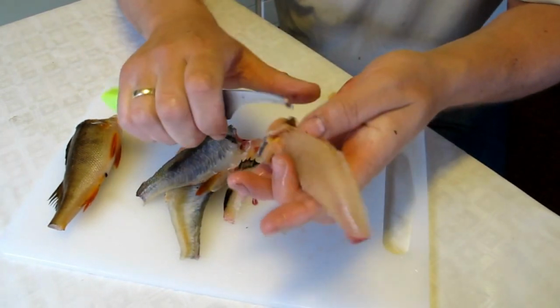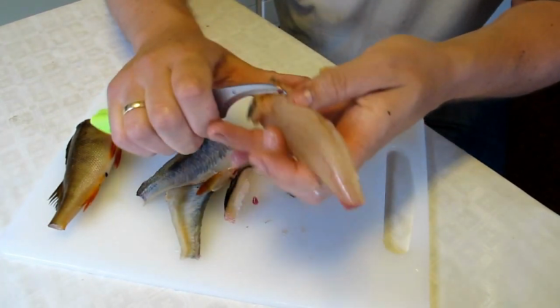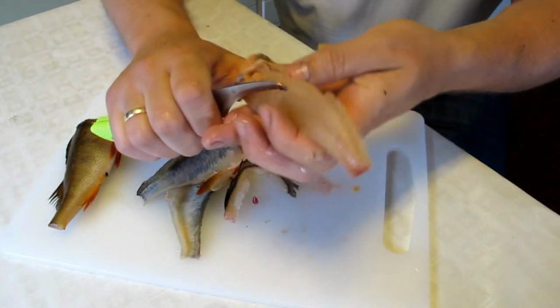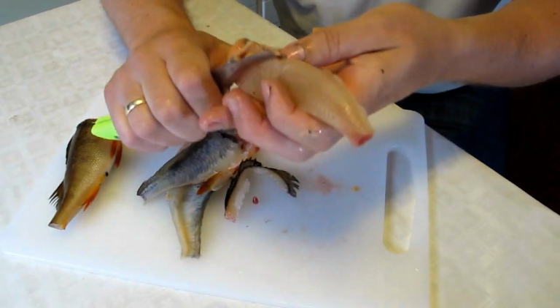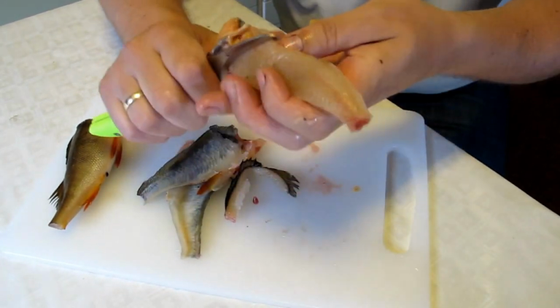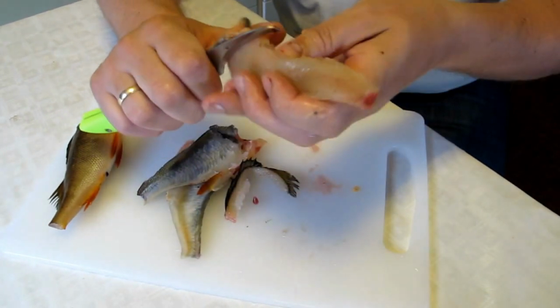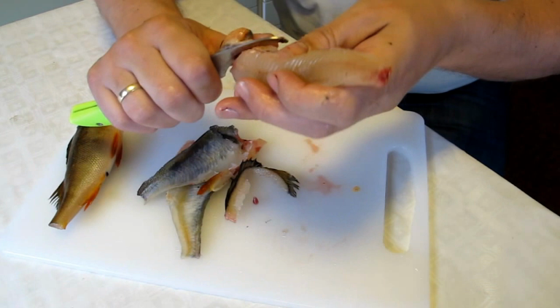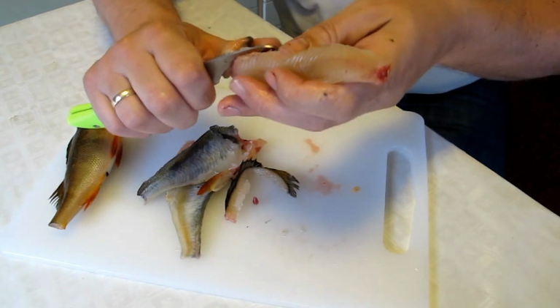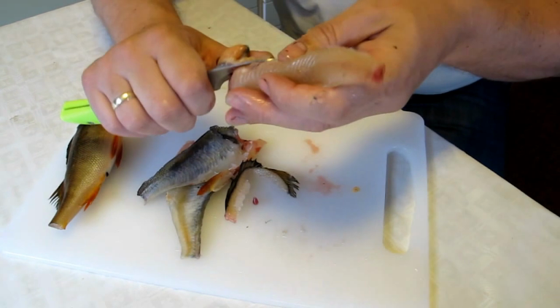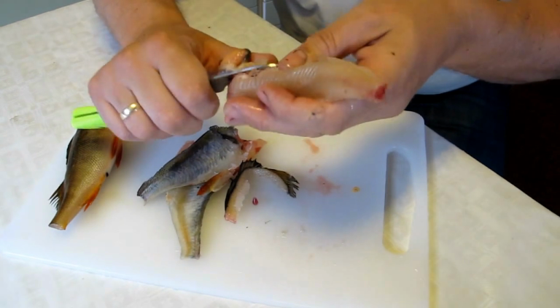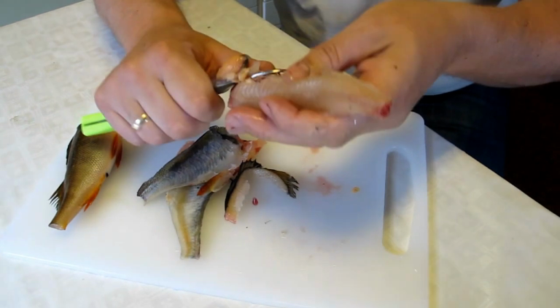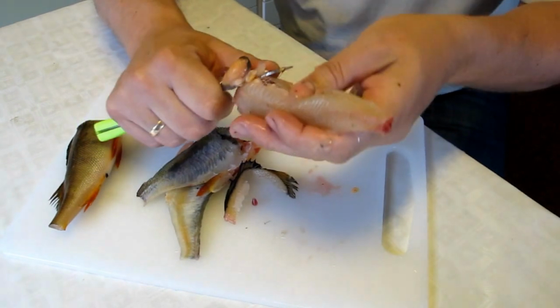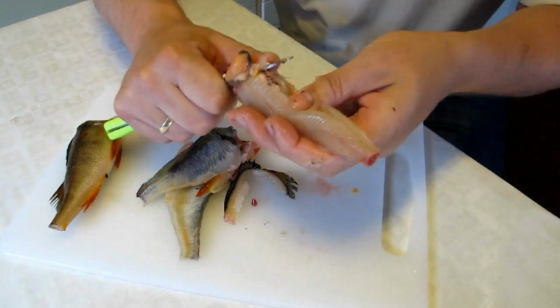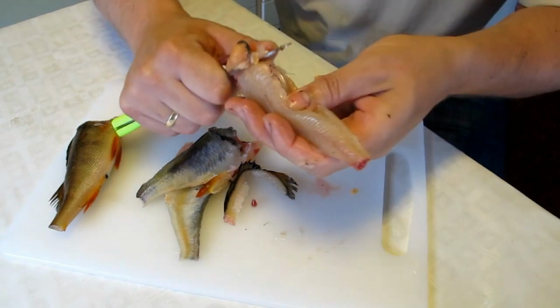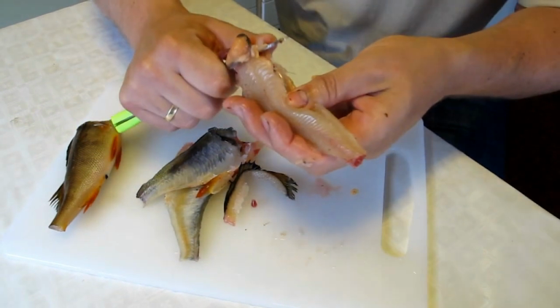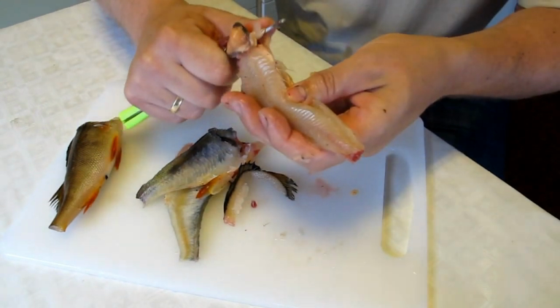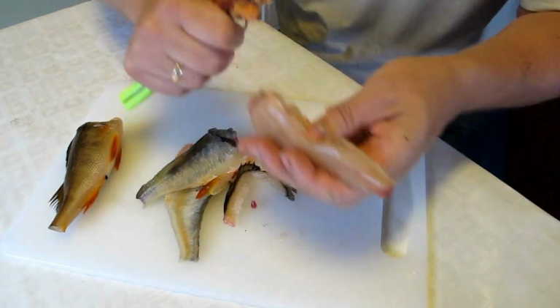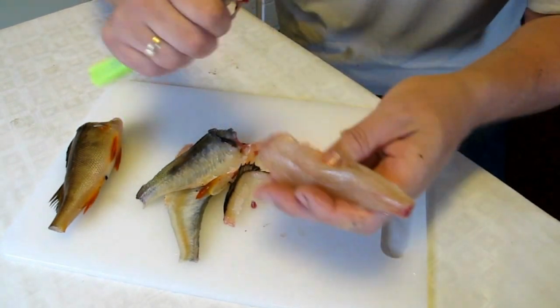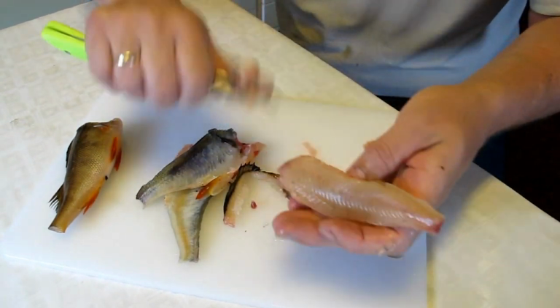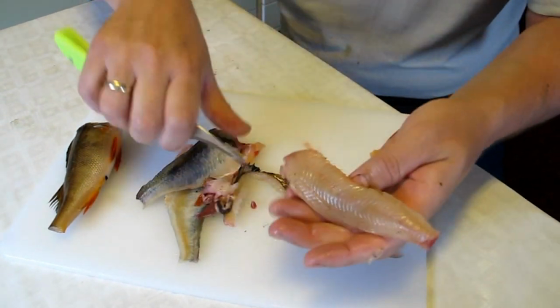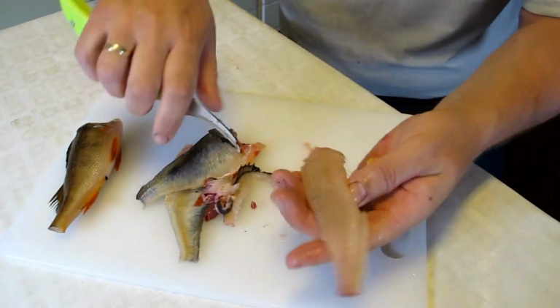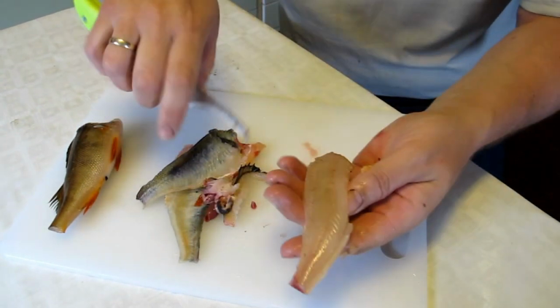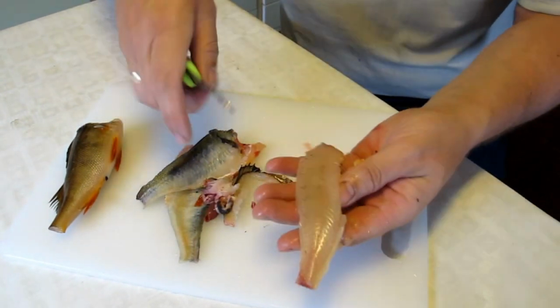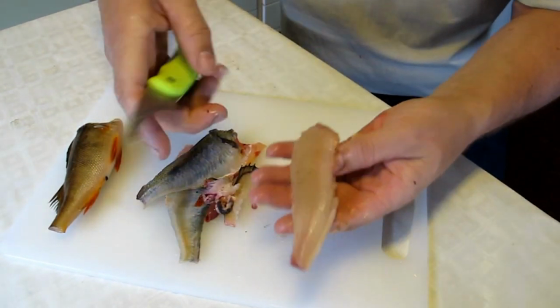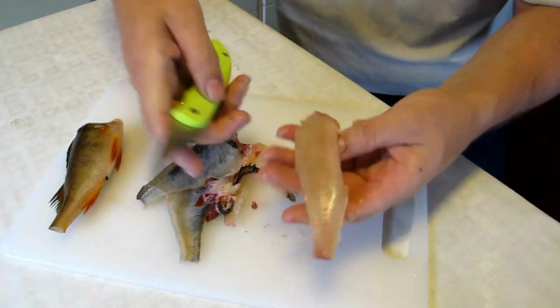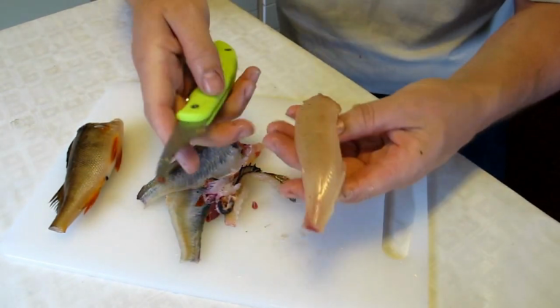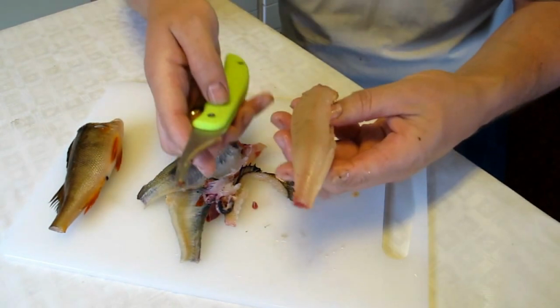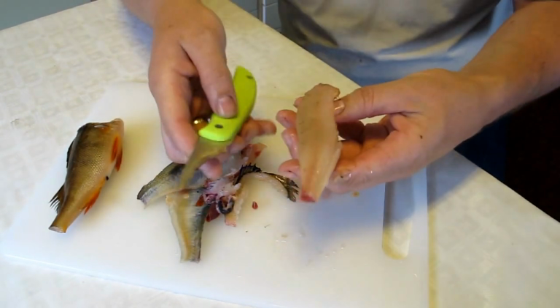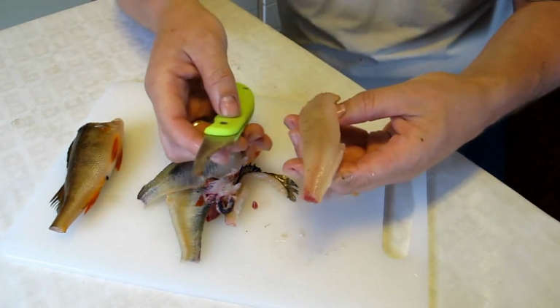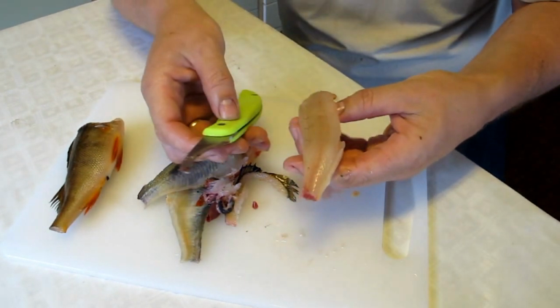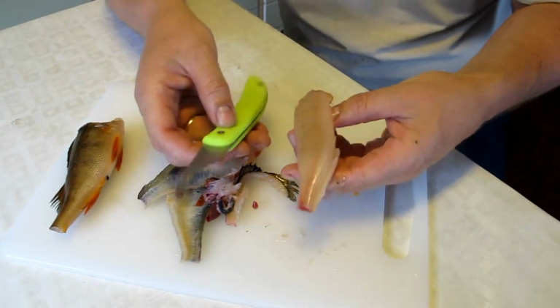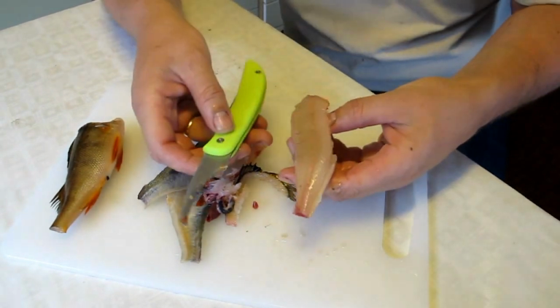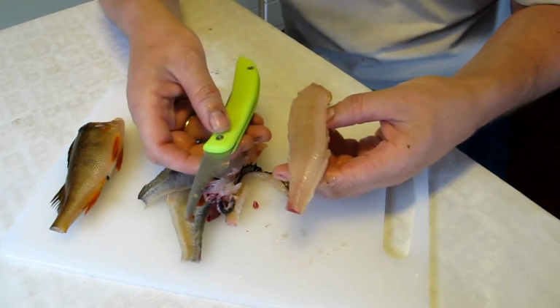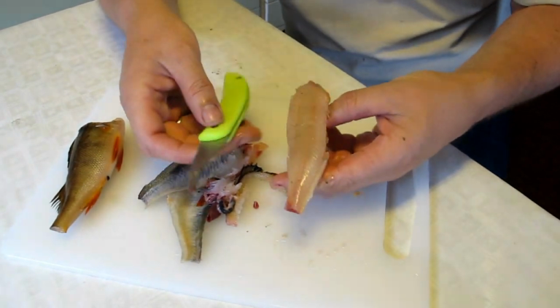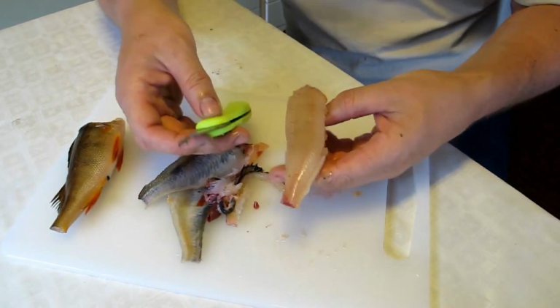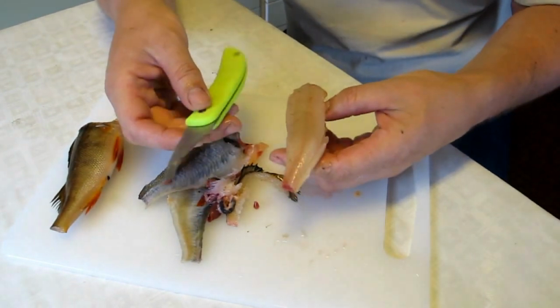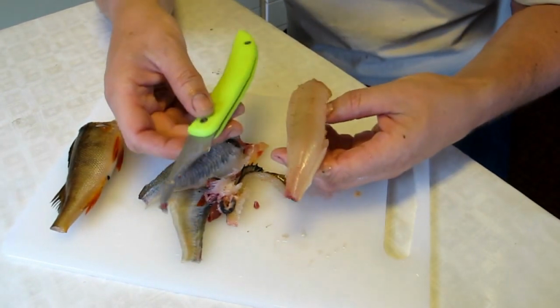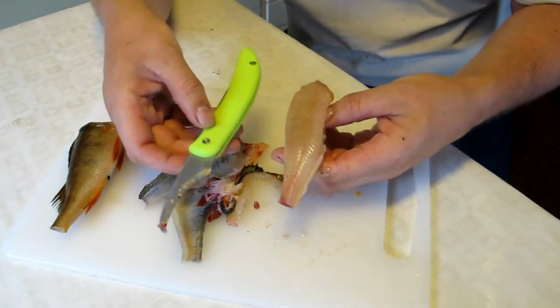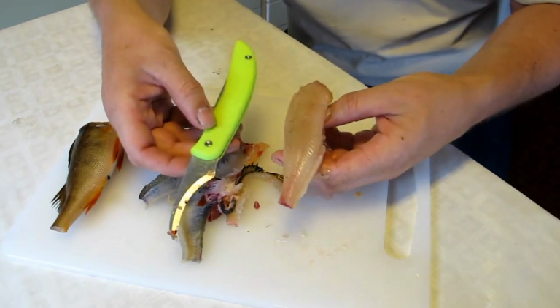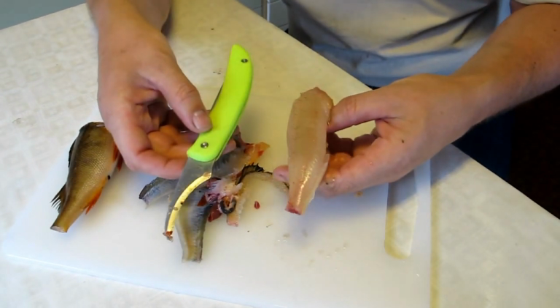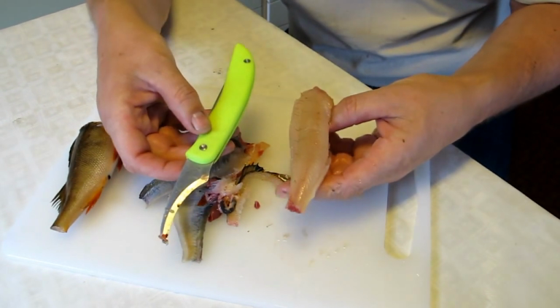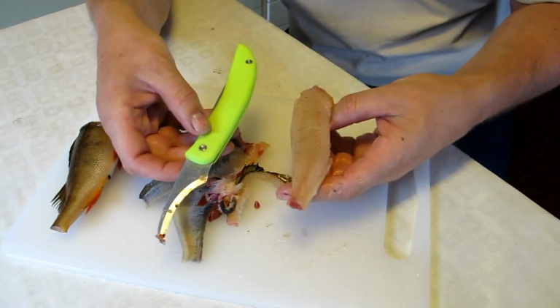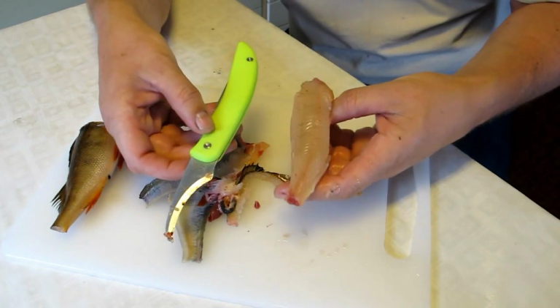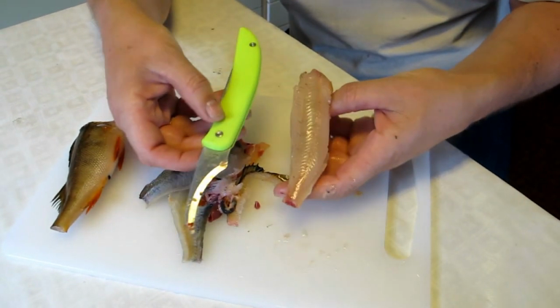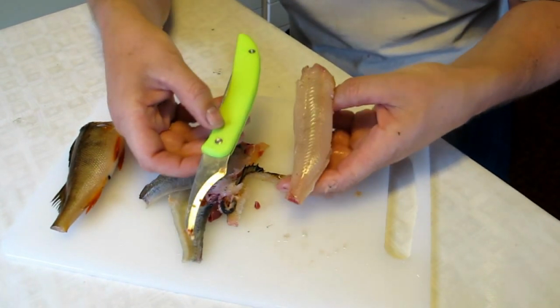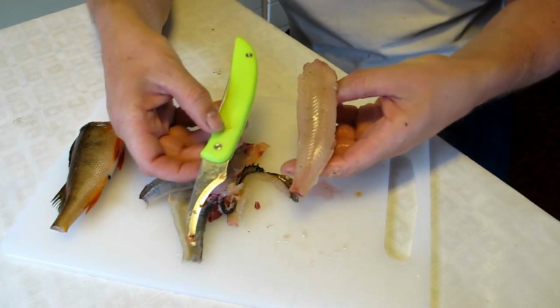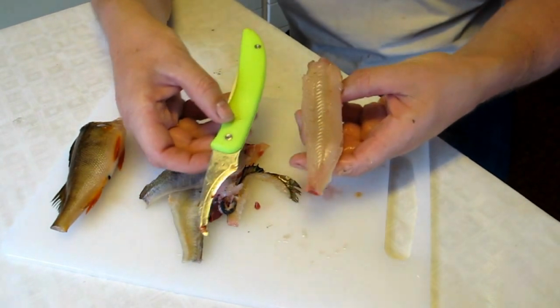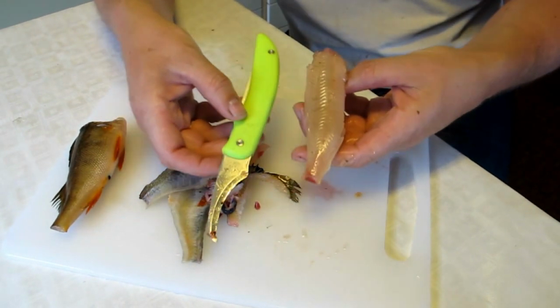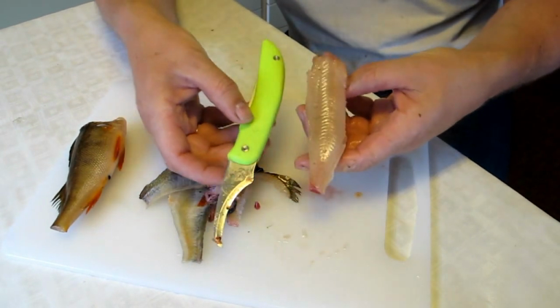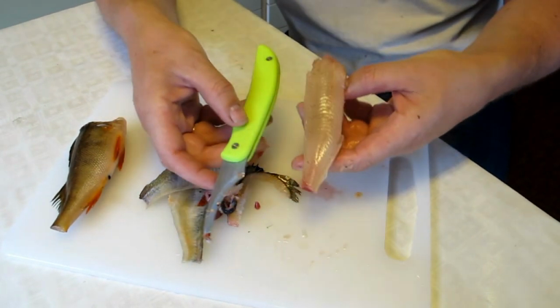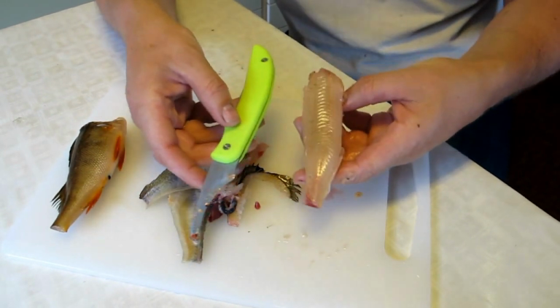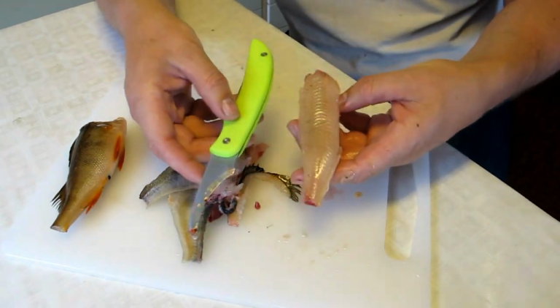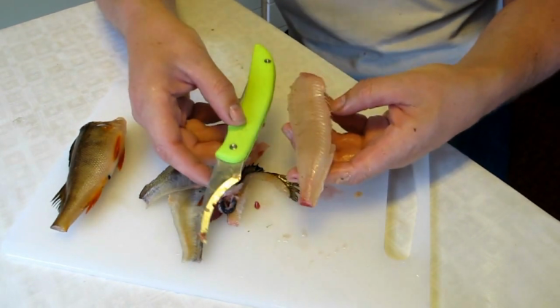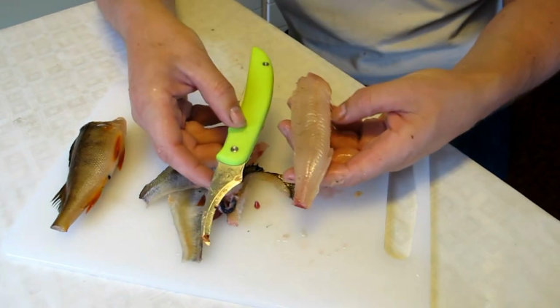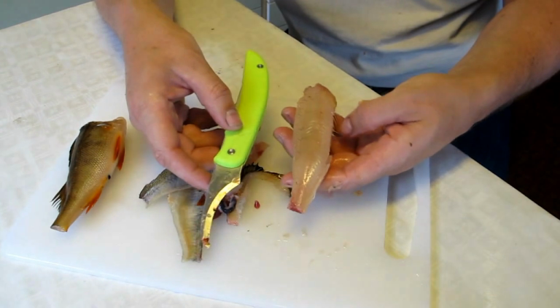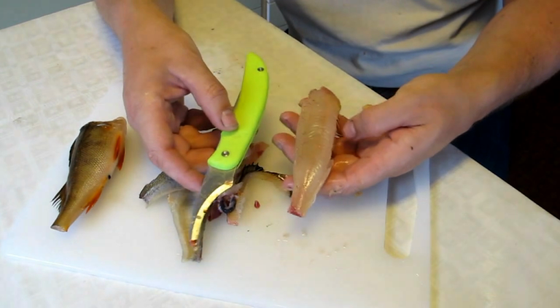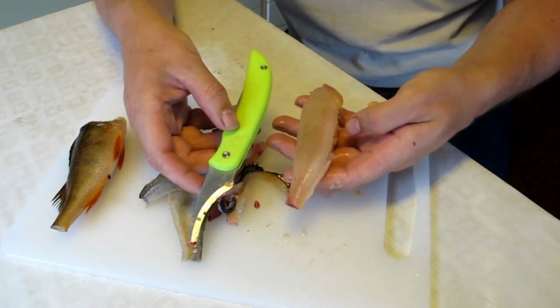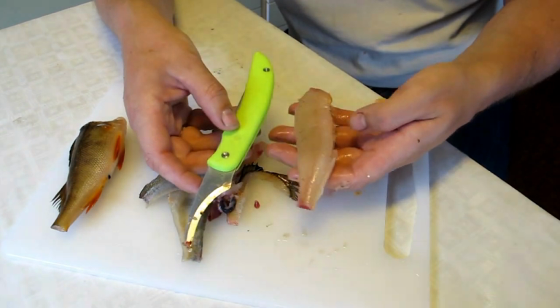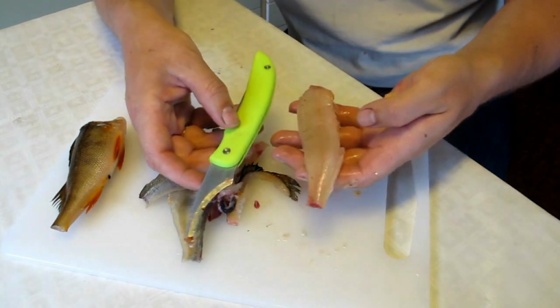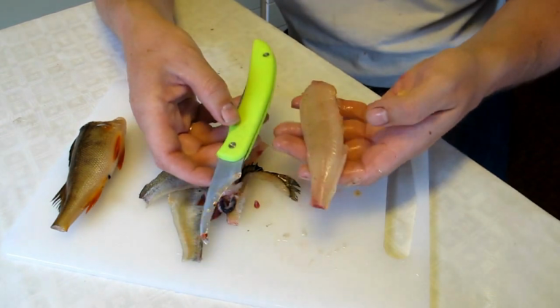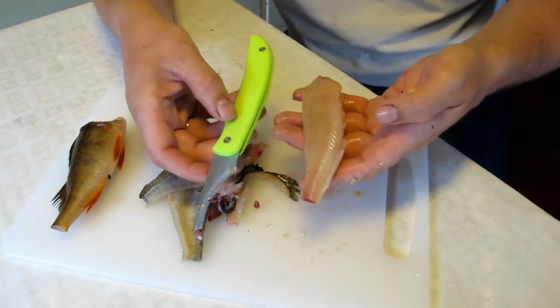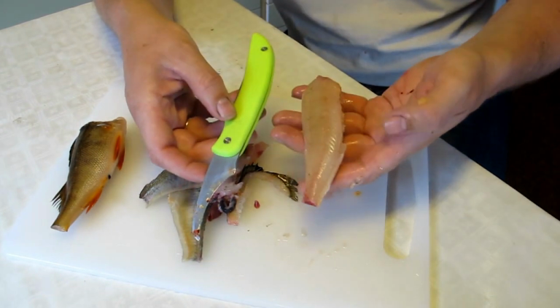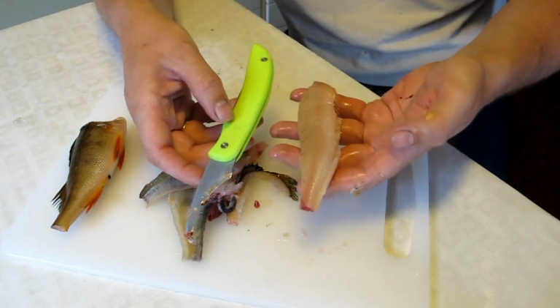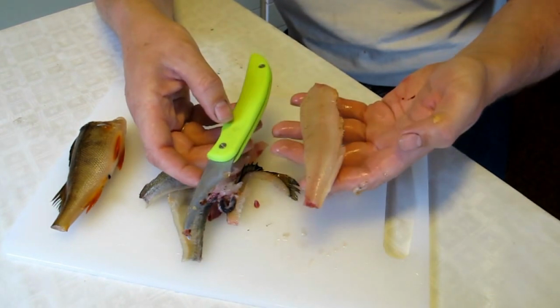Now you have a clean perch, and it's pretty easy. It goes very fast when you practice. Good luck!